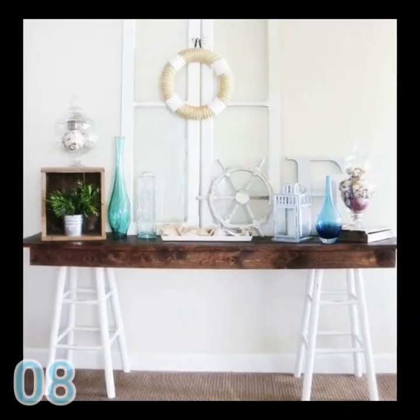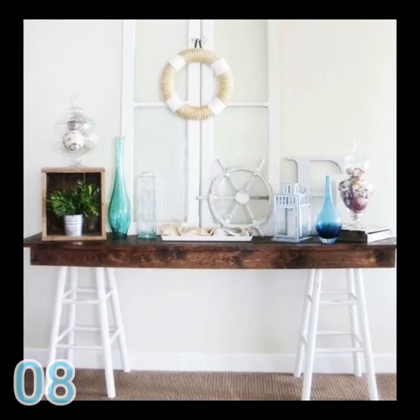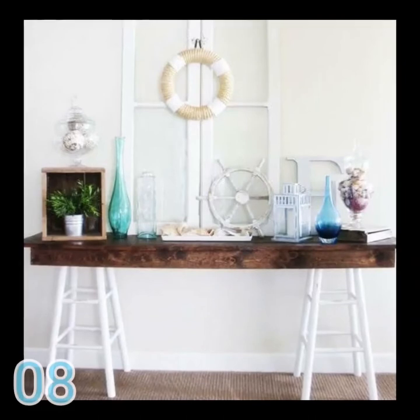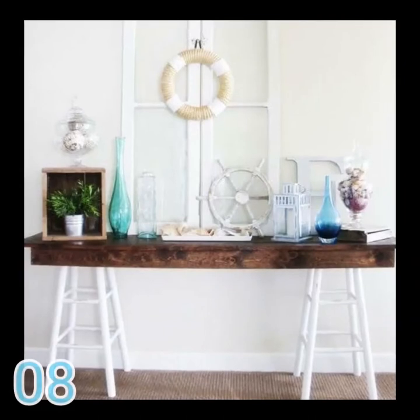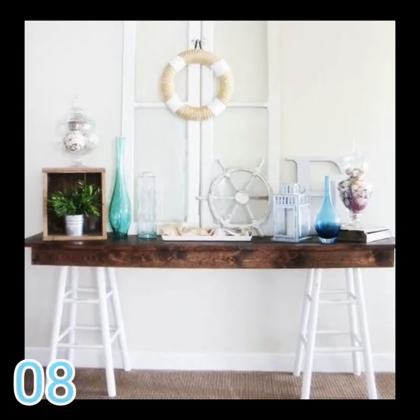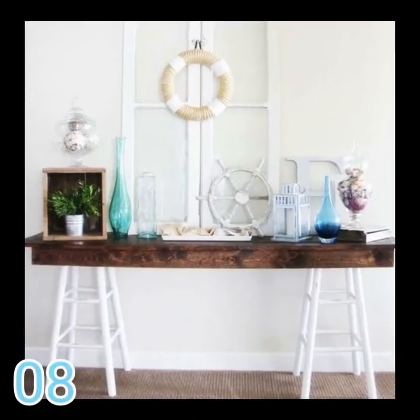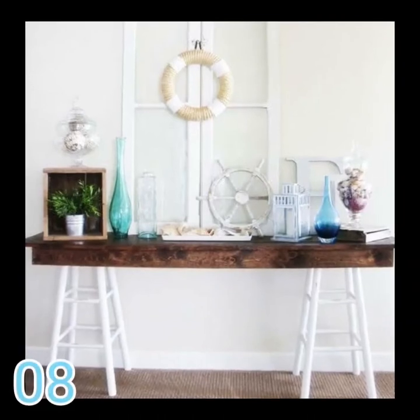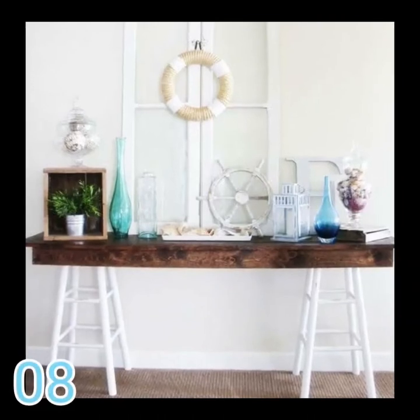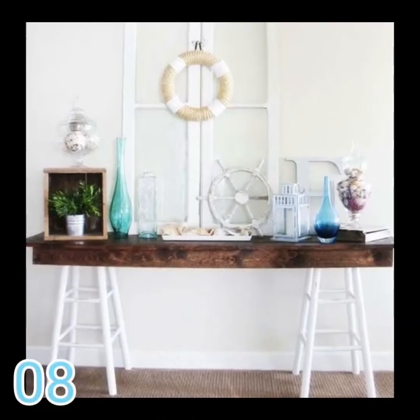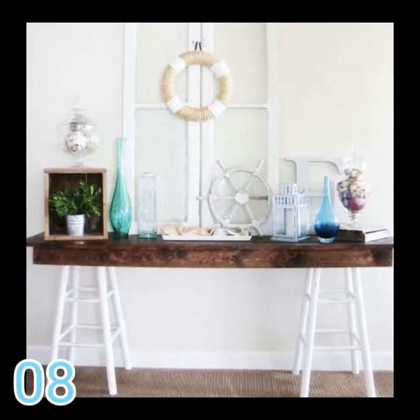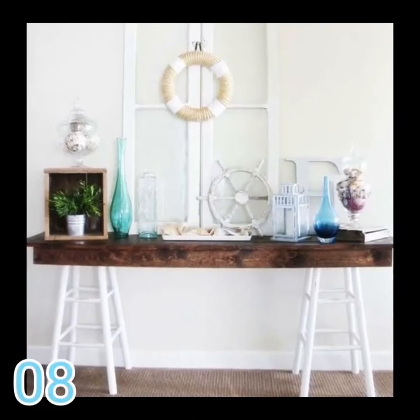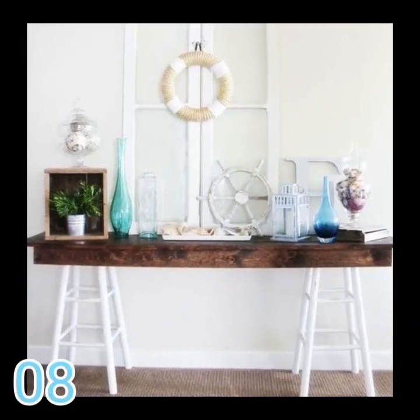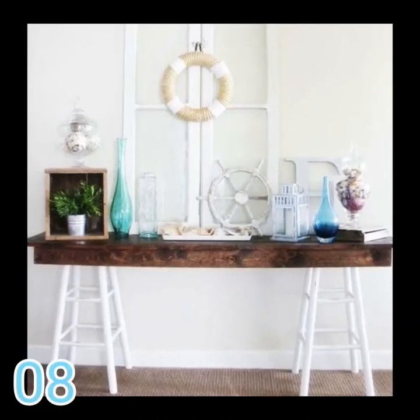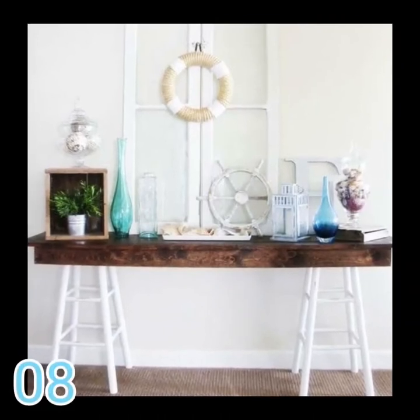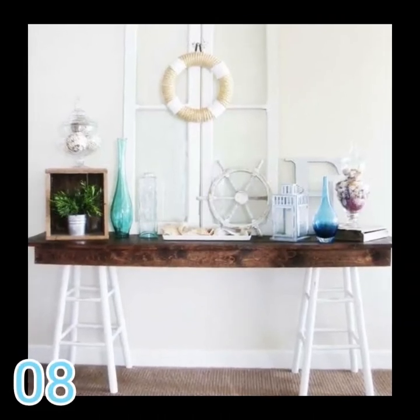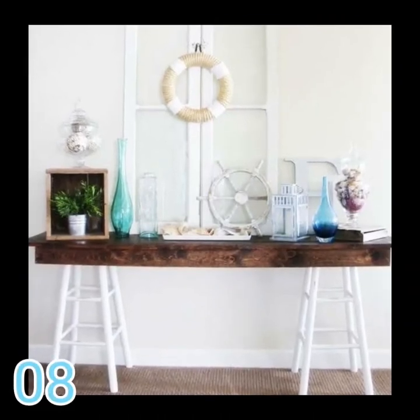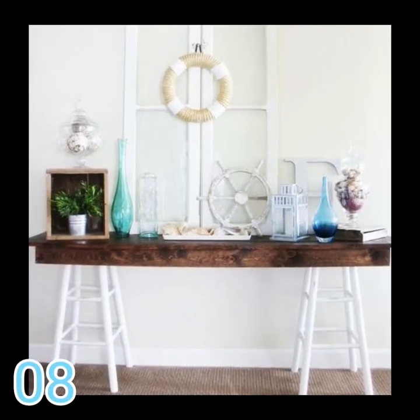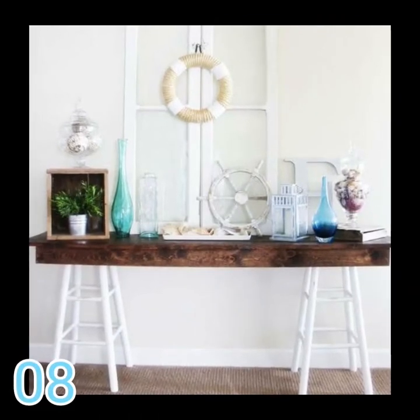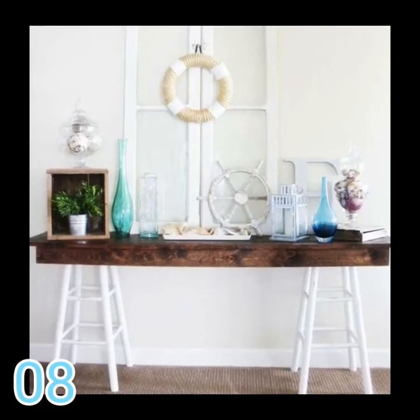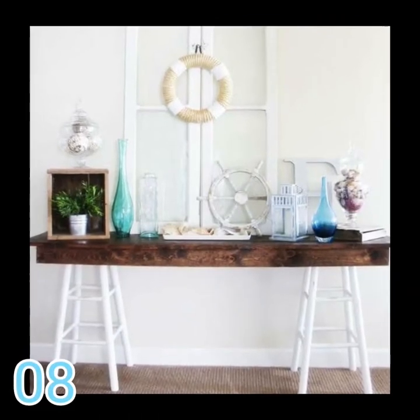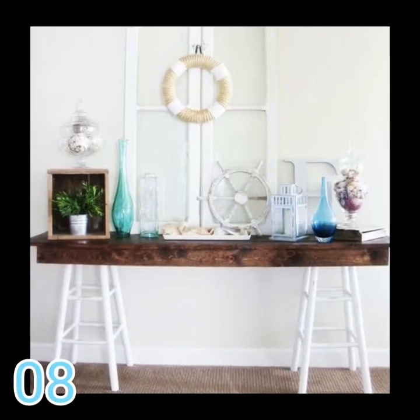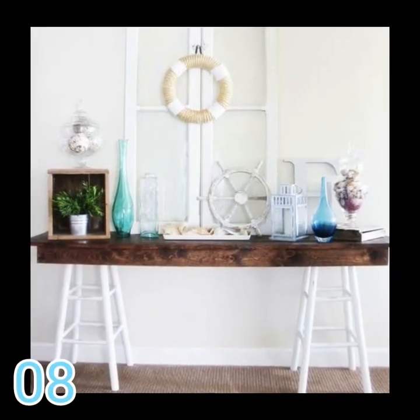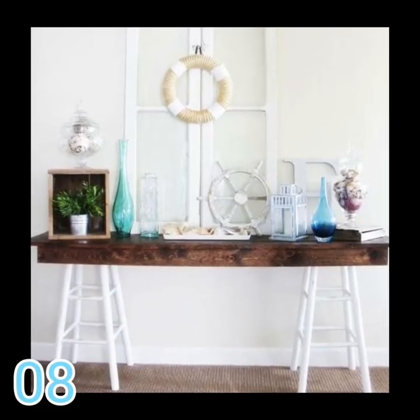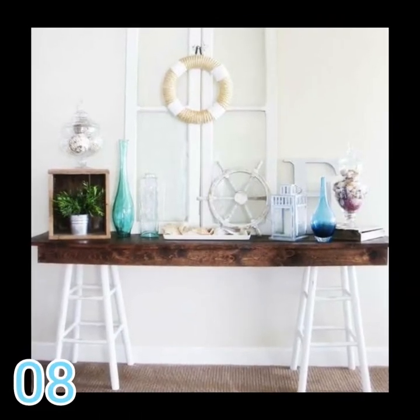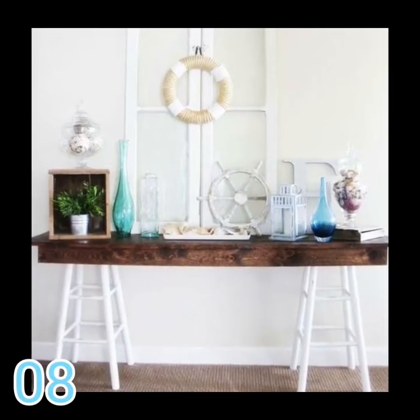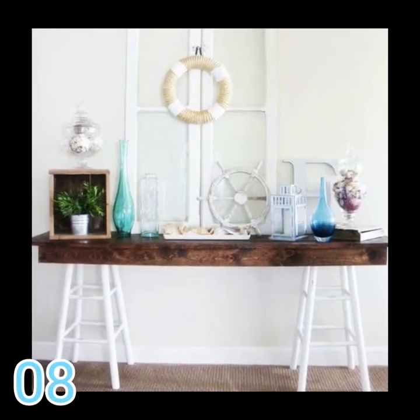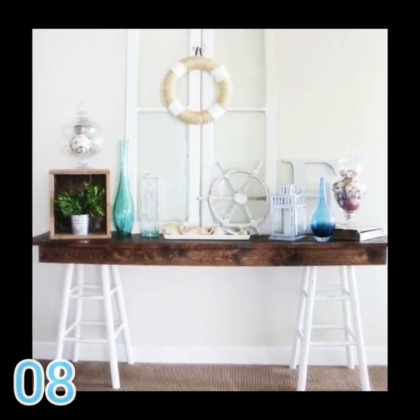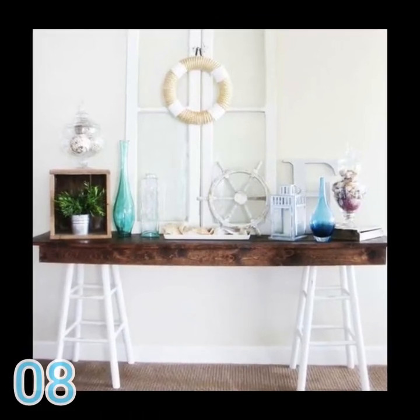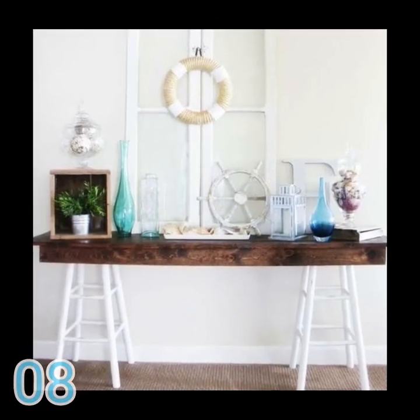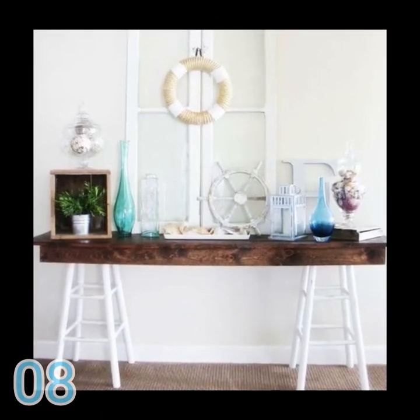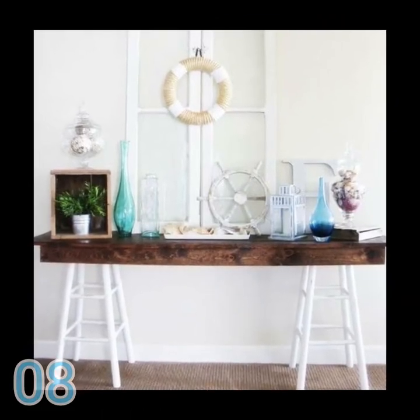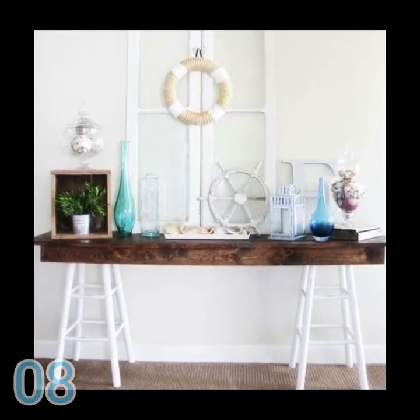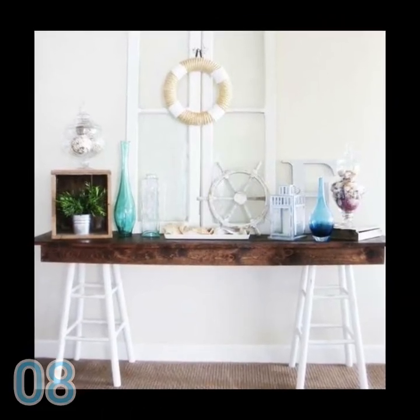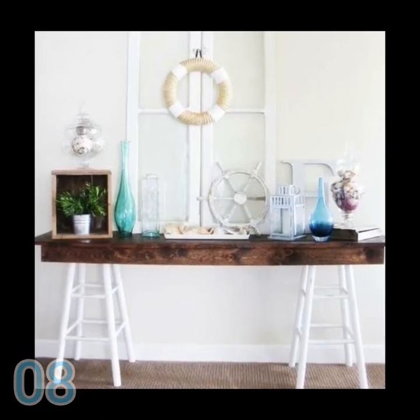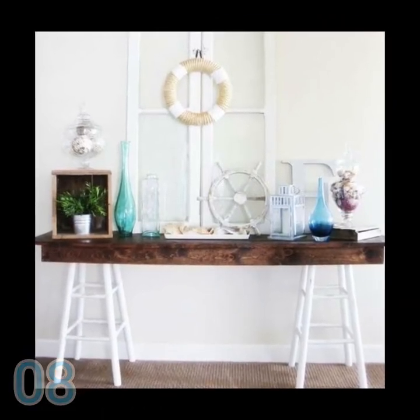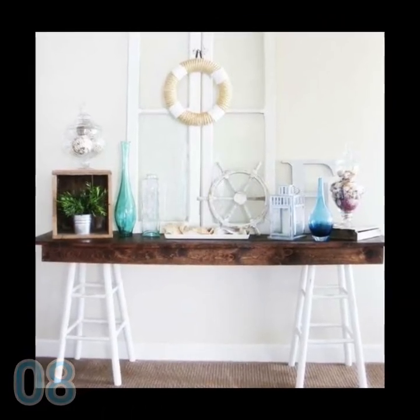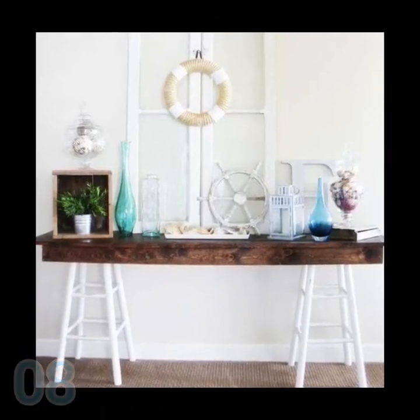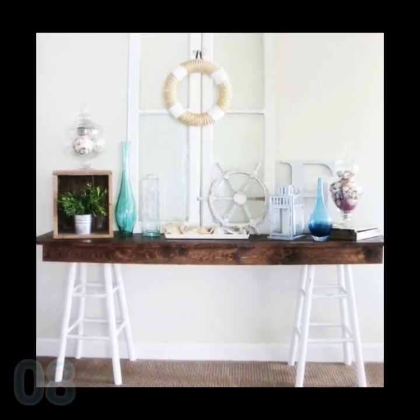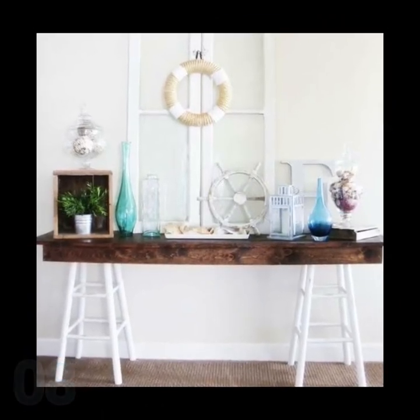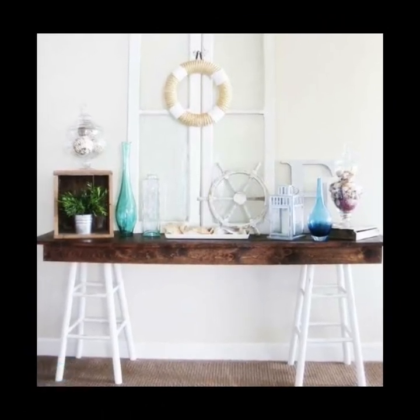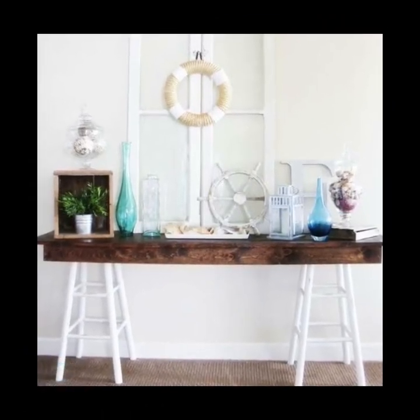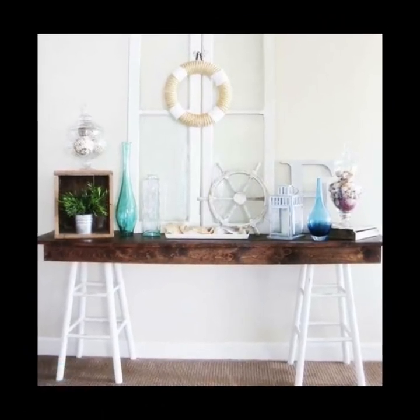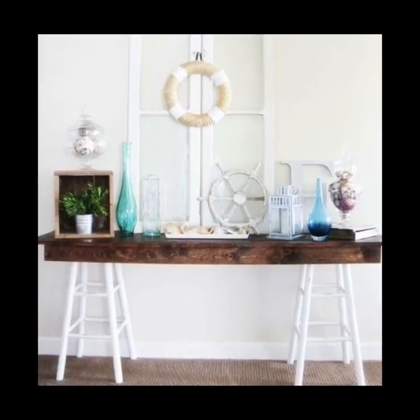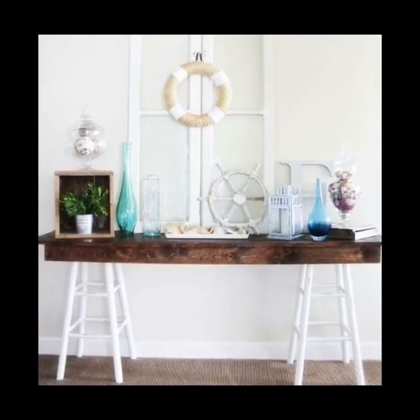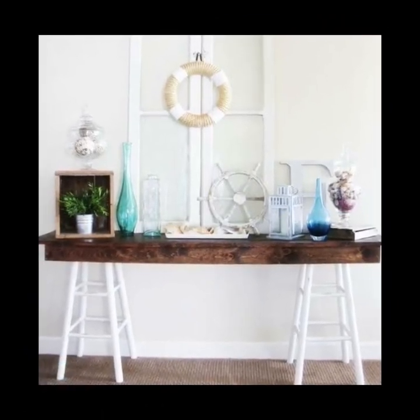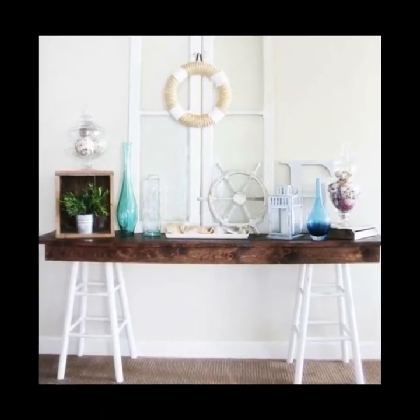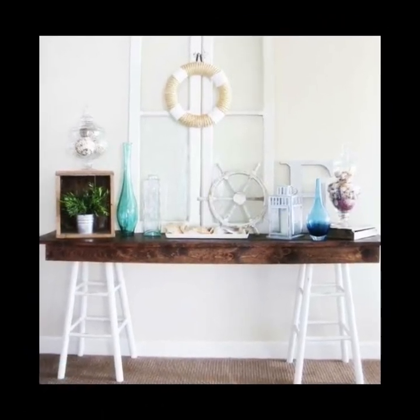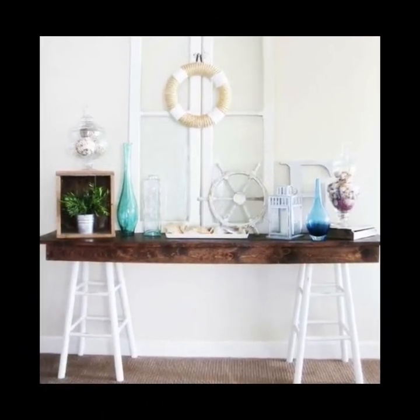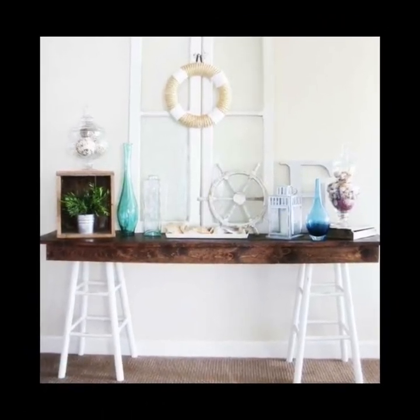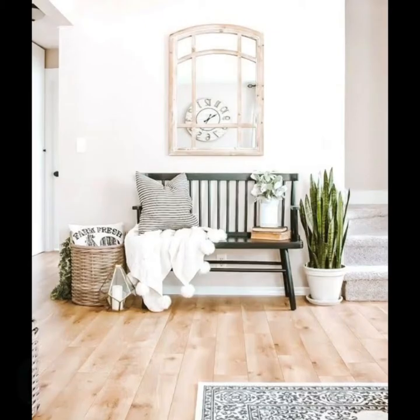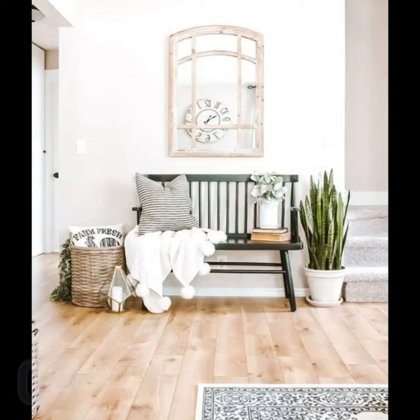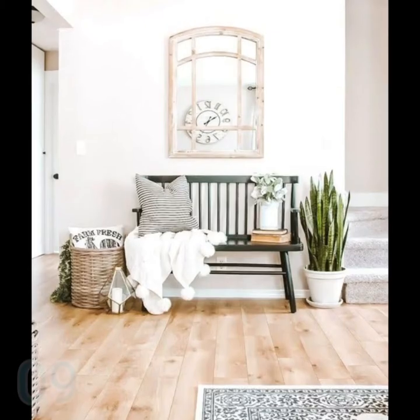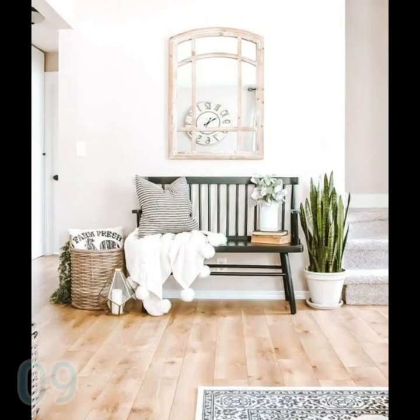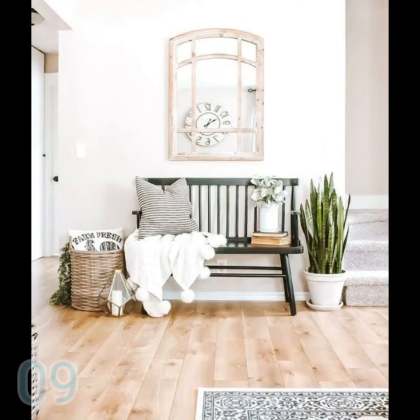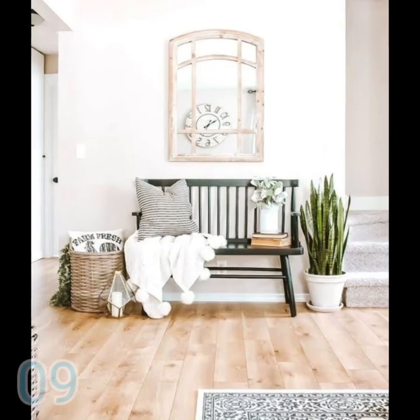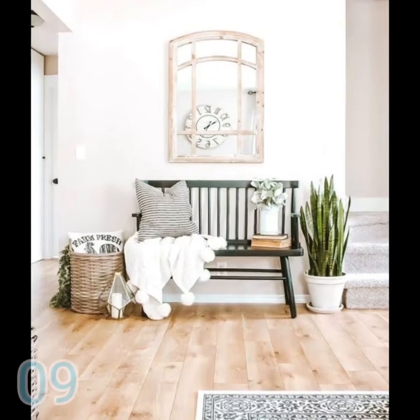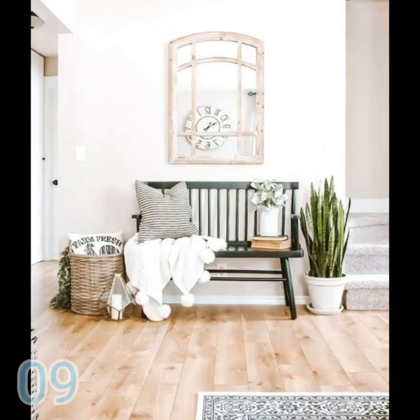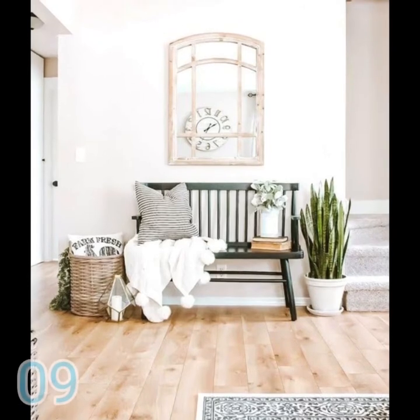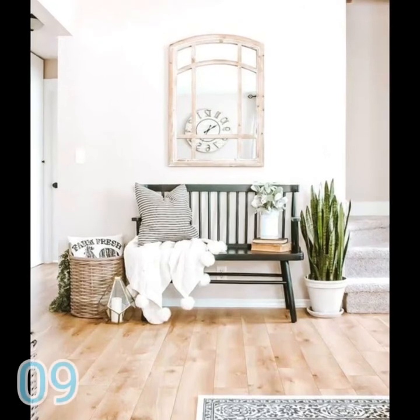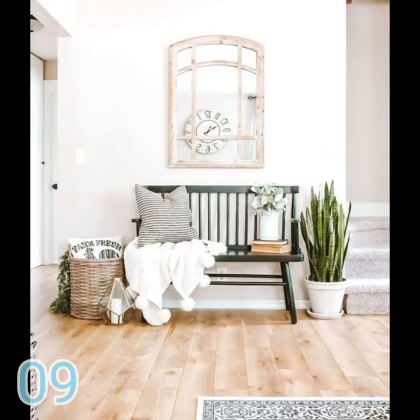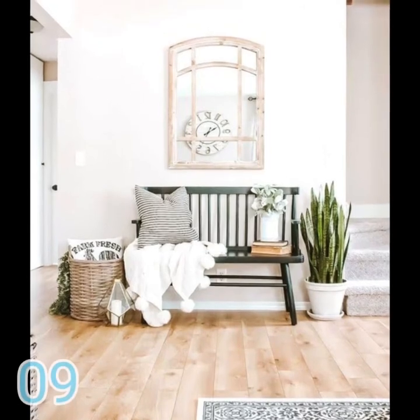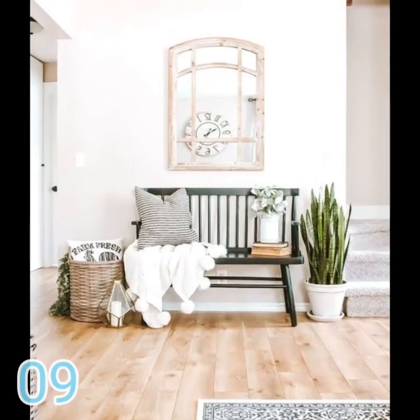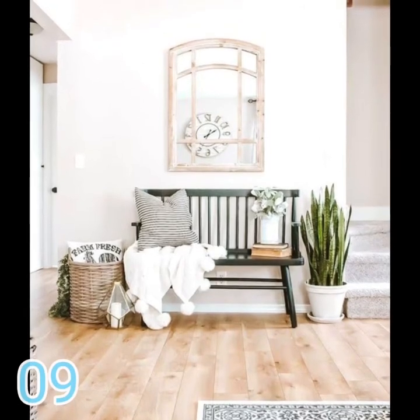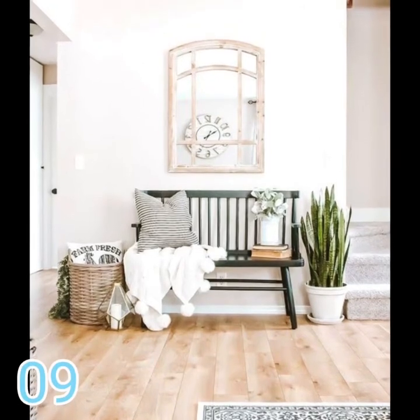With that first space in mind, I thought of these models of sideboards for the entrance hall, because it is a darling piece of furniture for the environment.